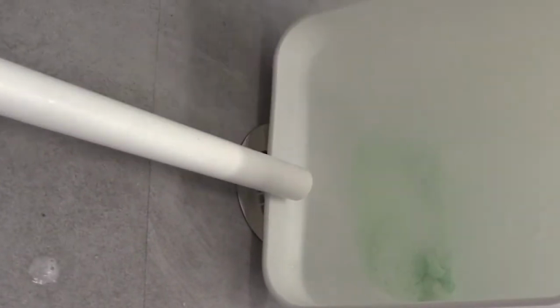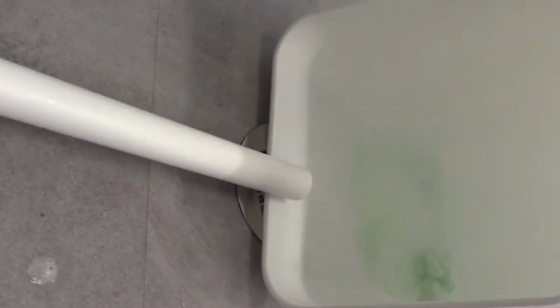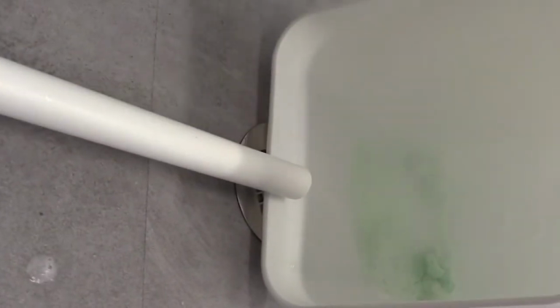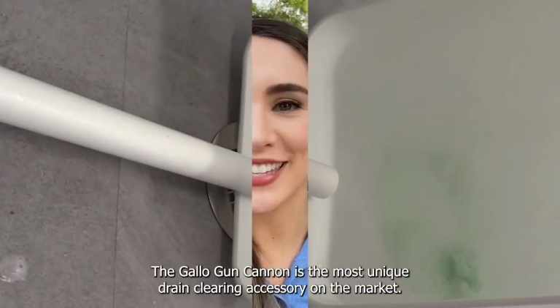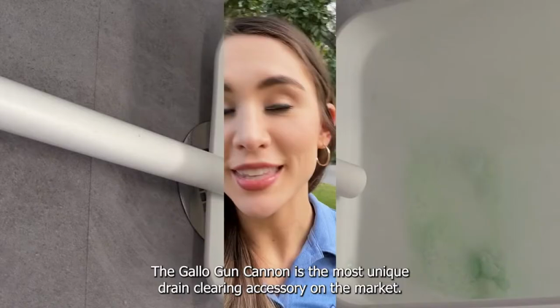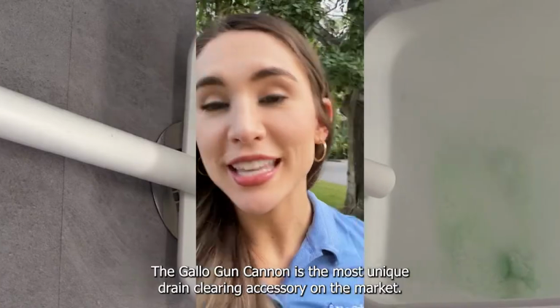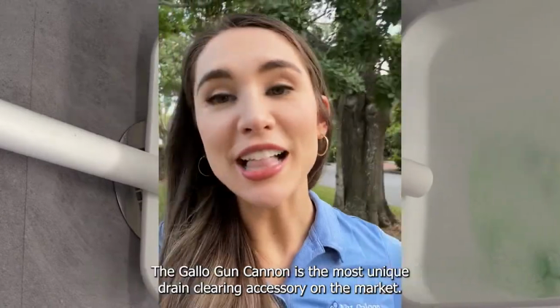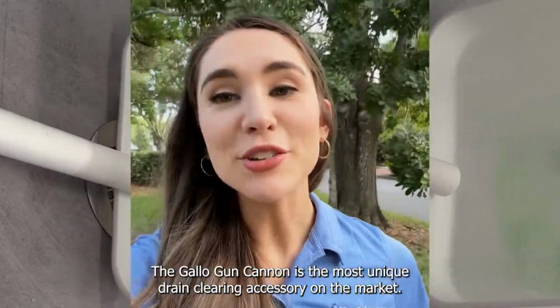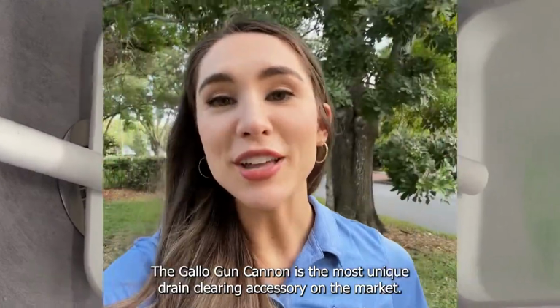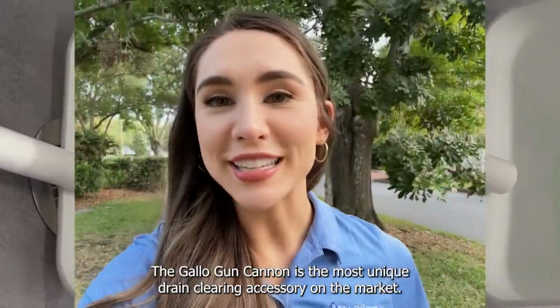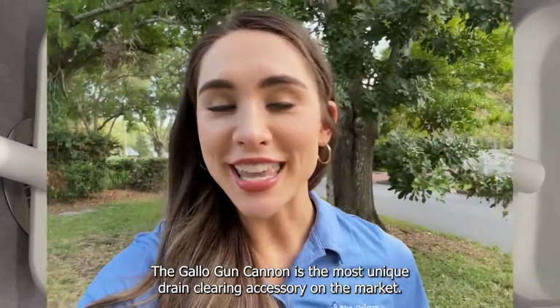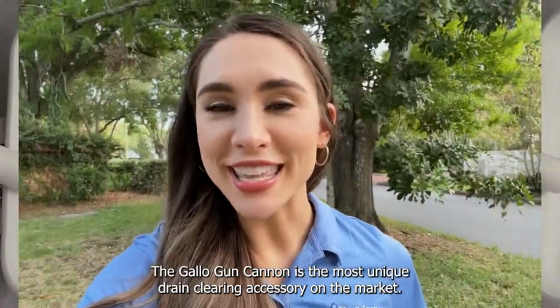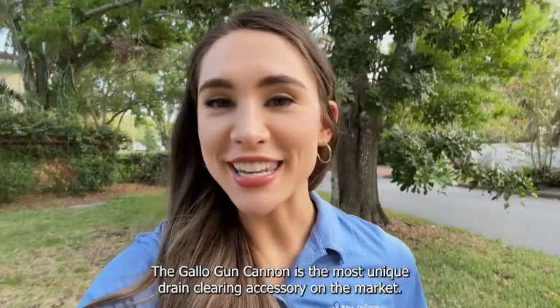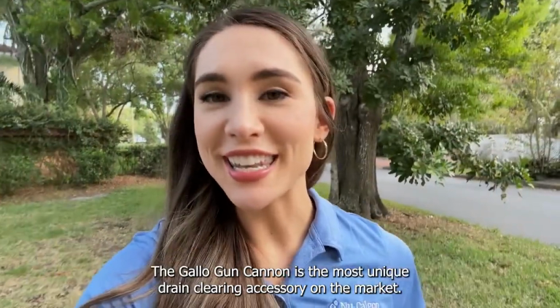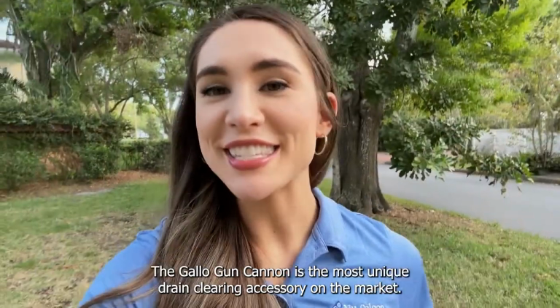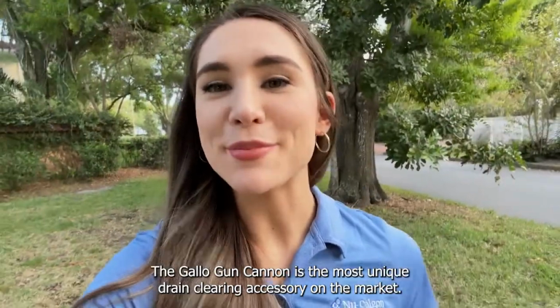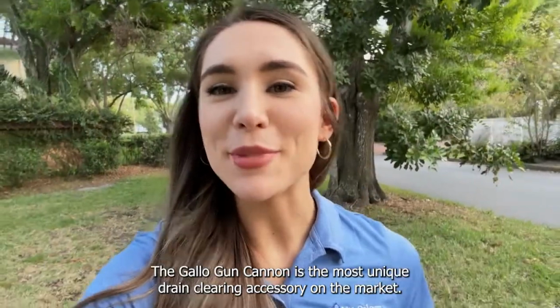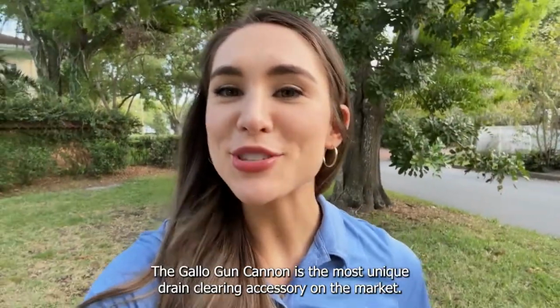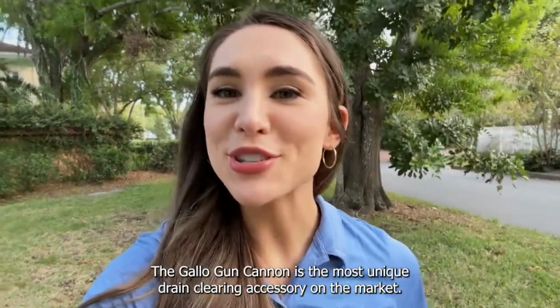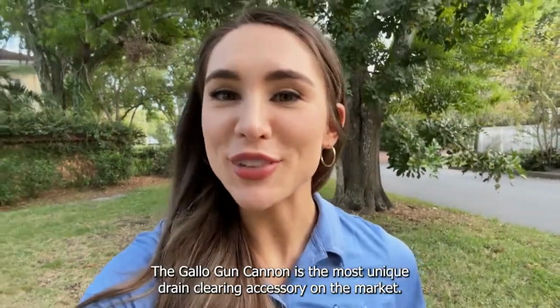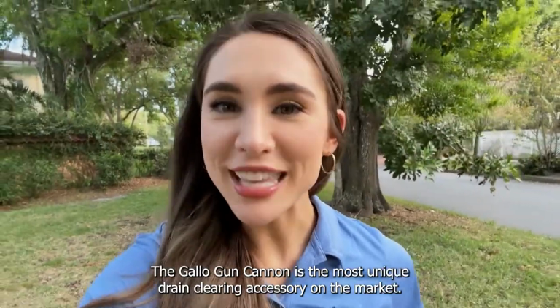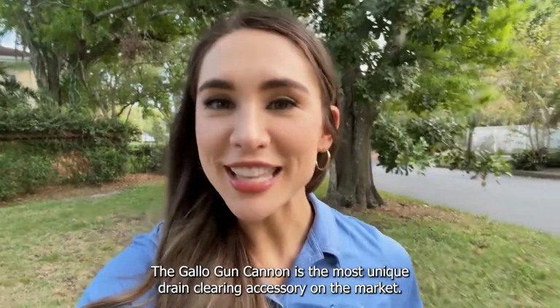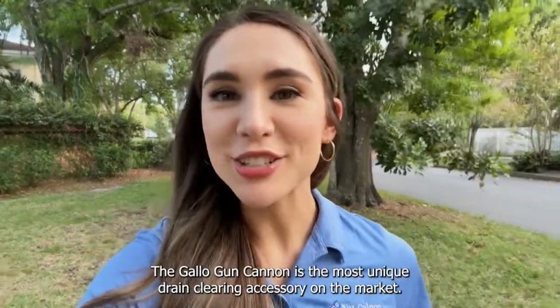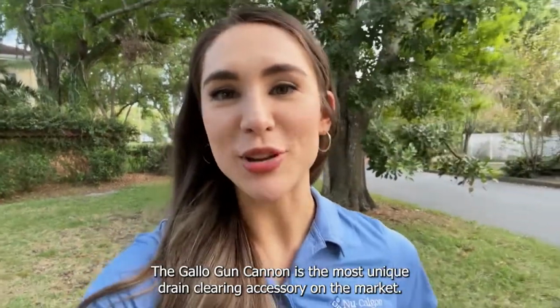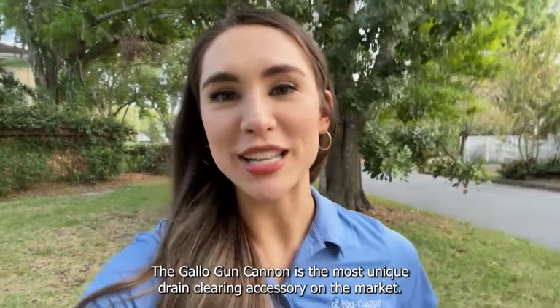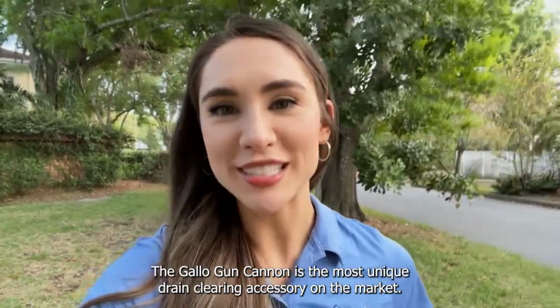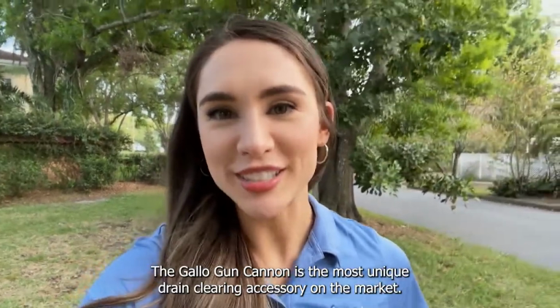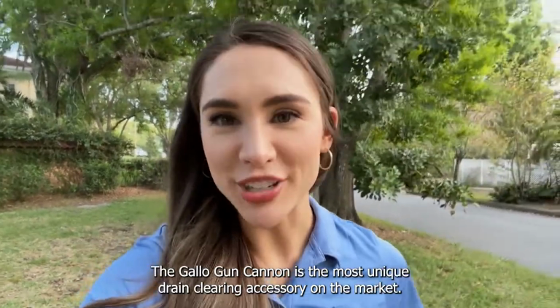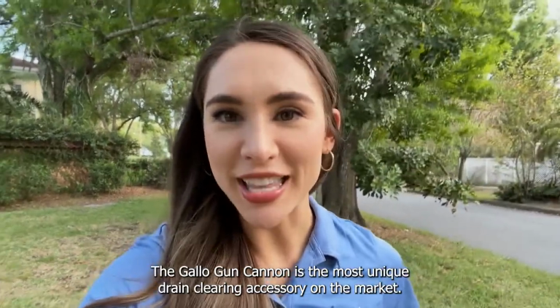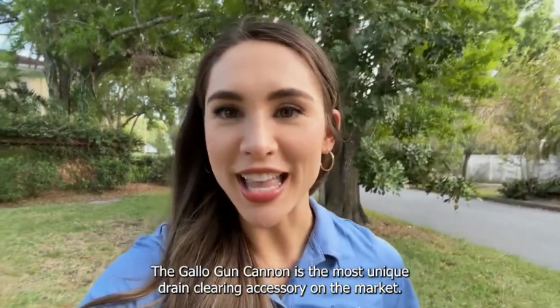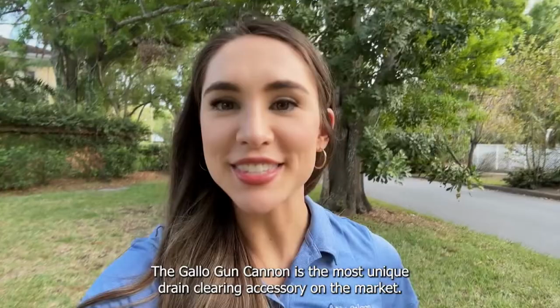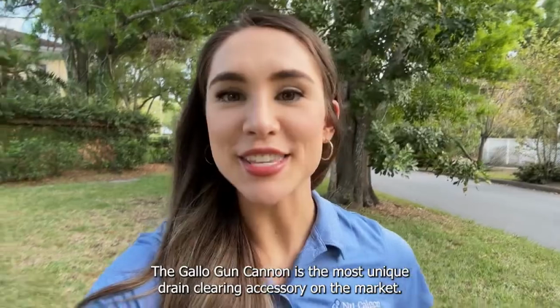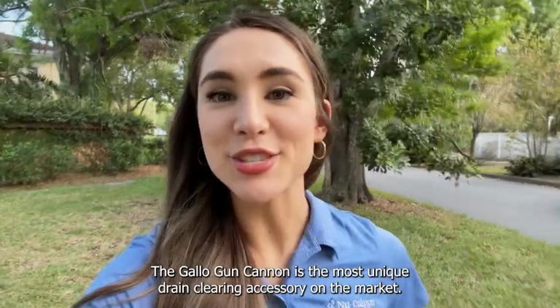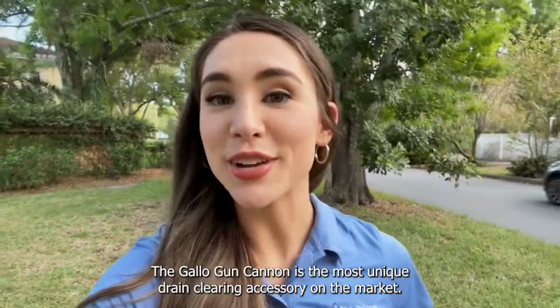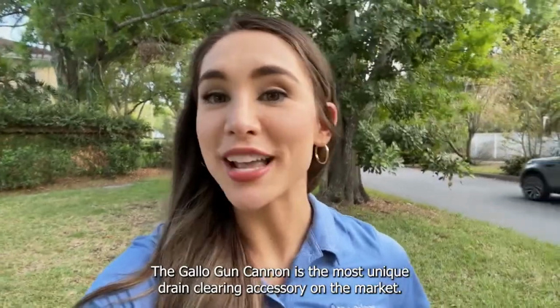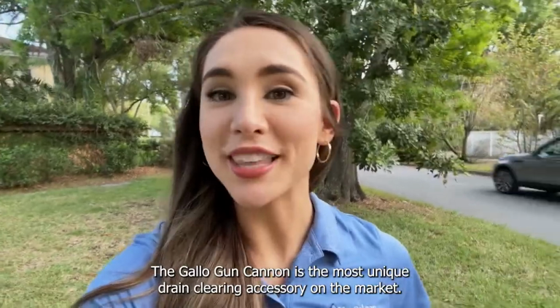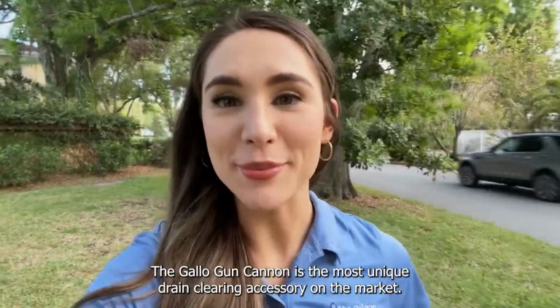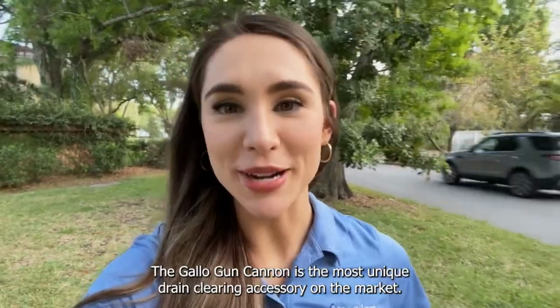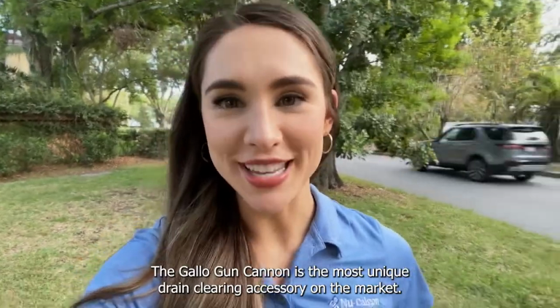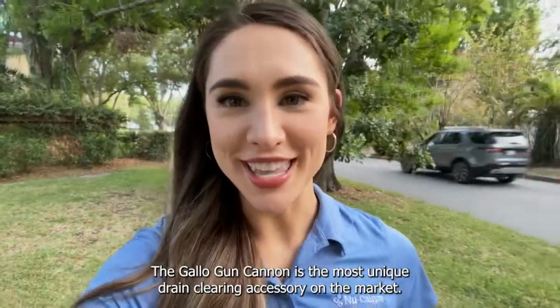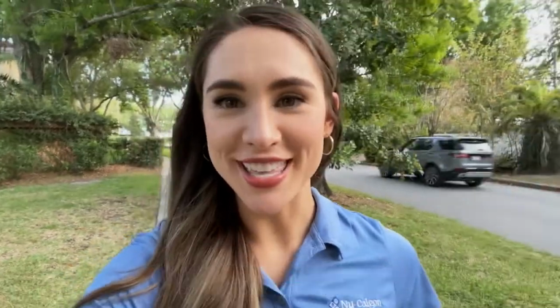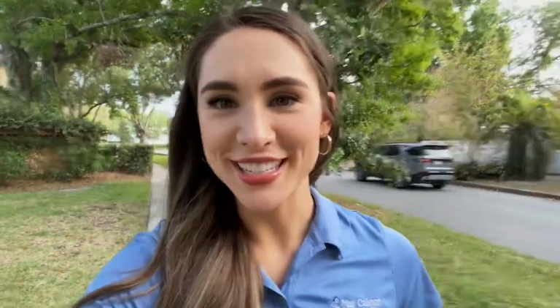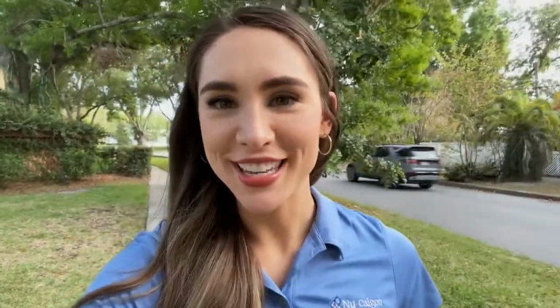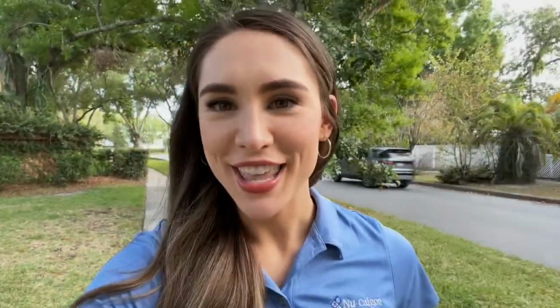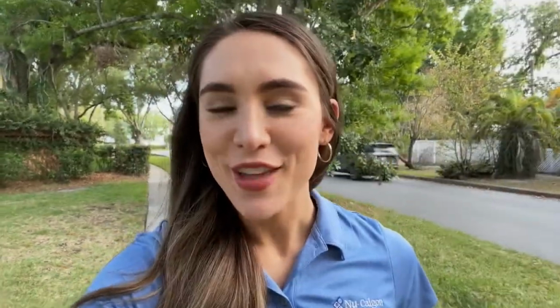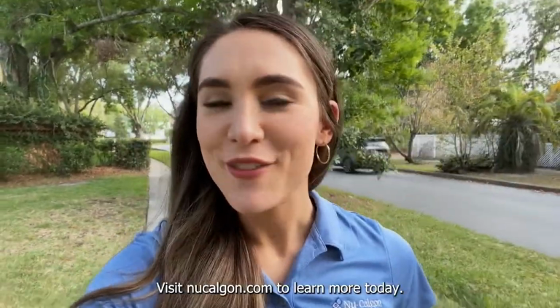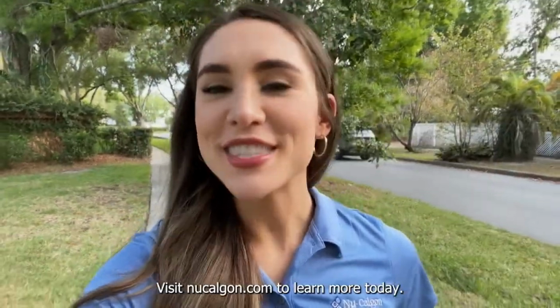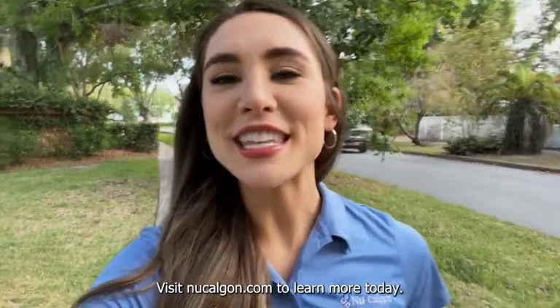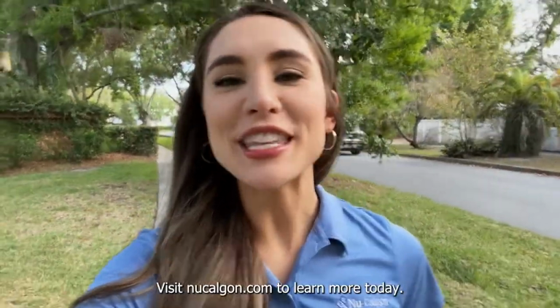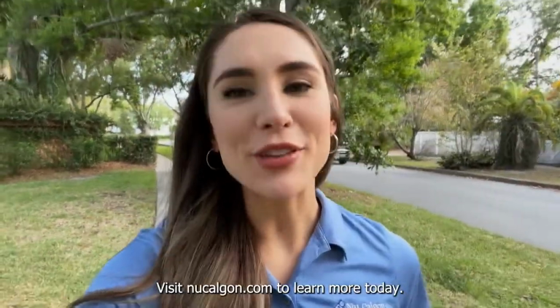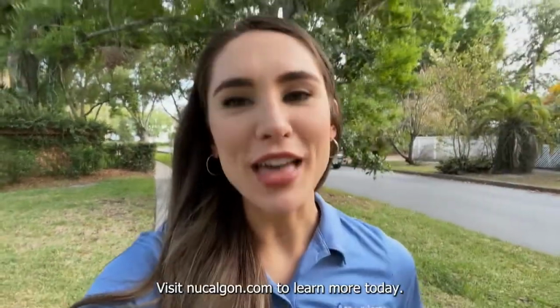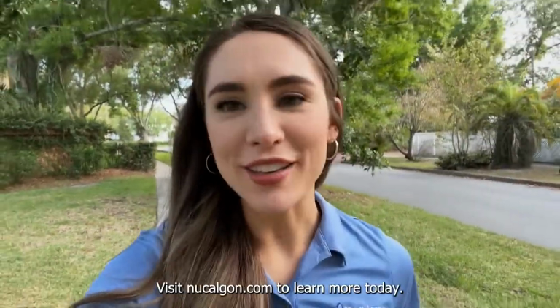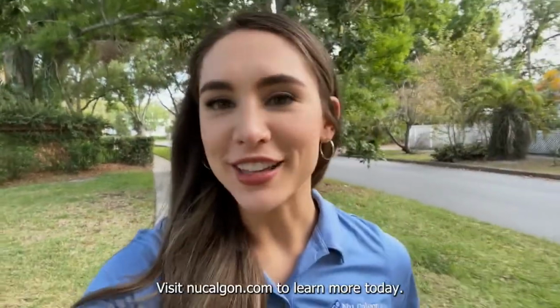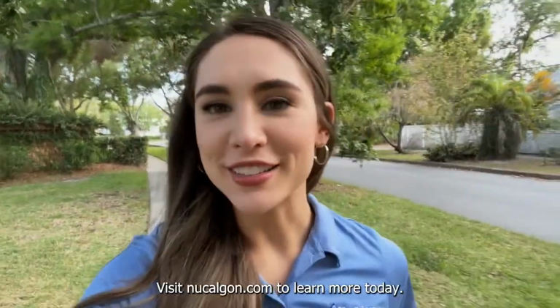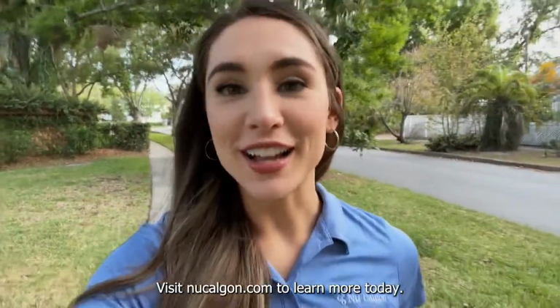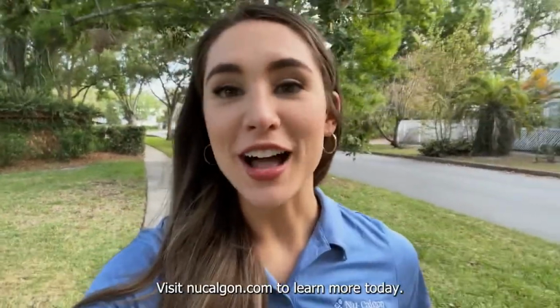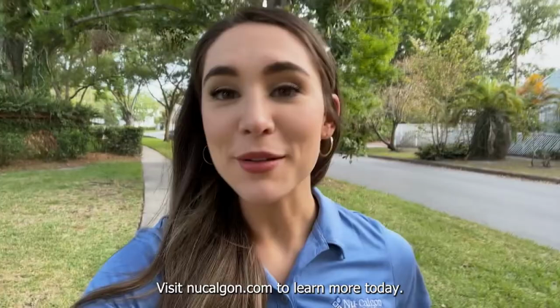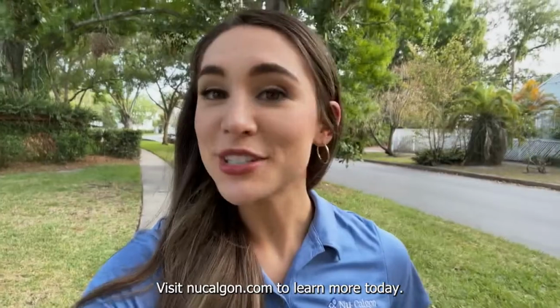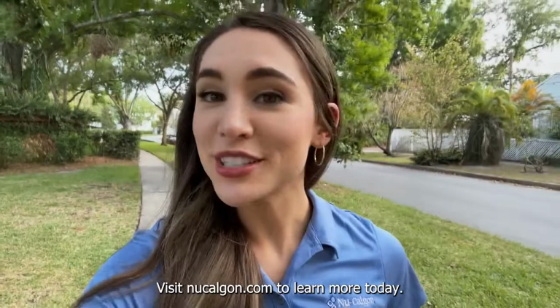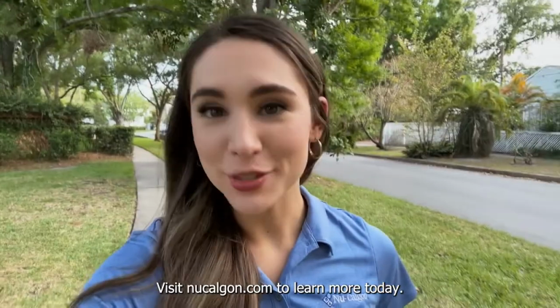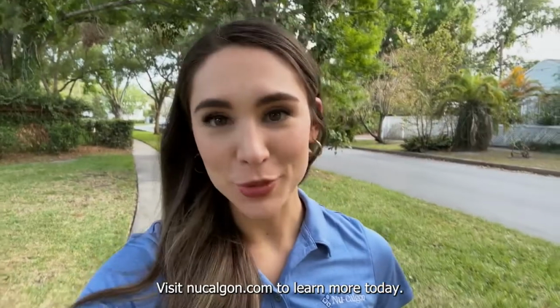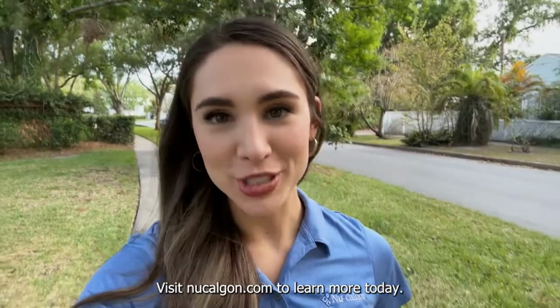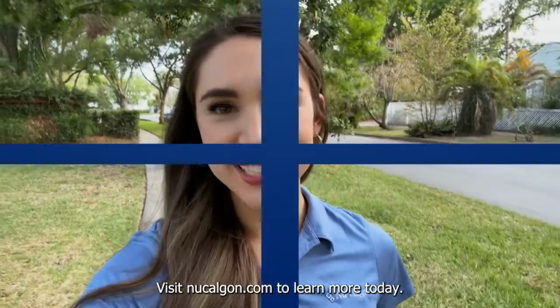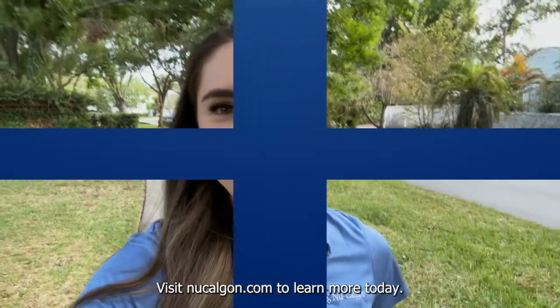The Gallo-Gun Cannon is the most unique drain clearing accessory on the market. Visit NewCalgon.com to learn more today.